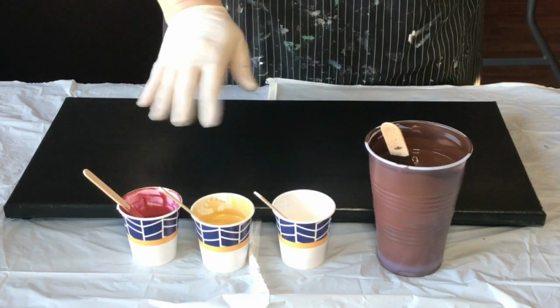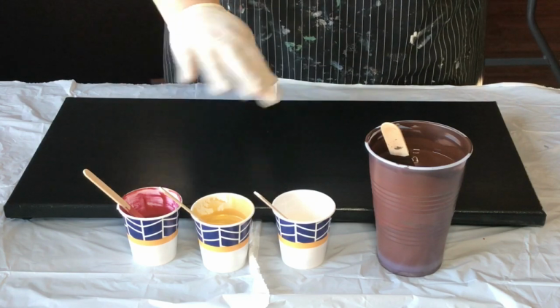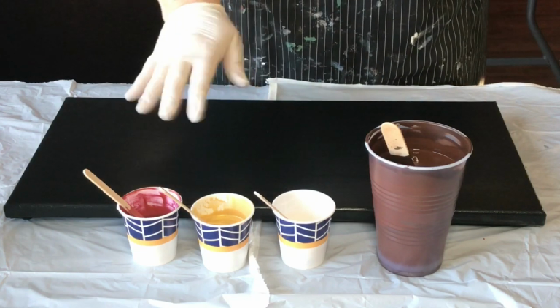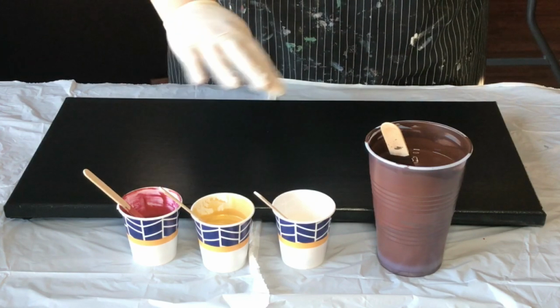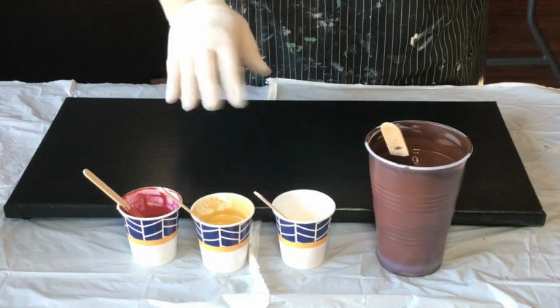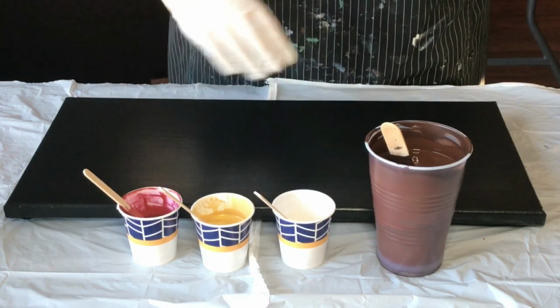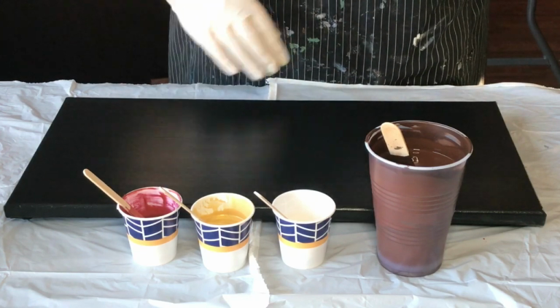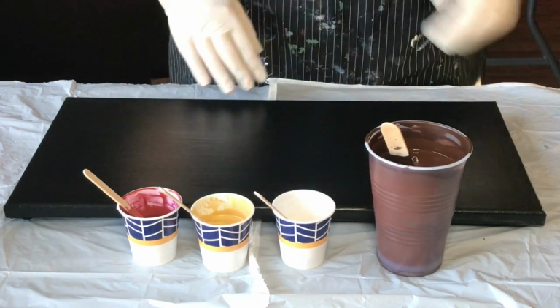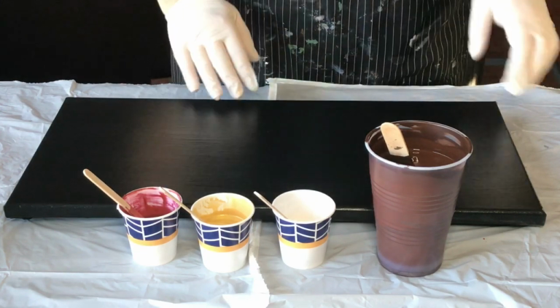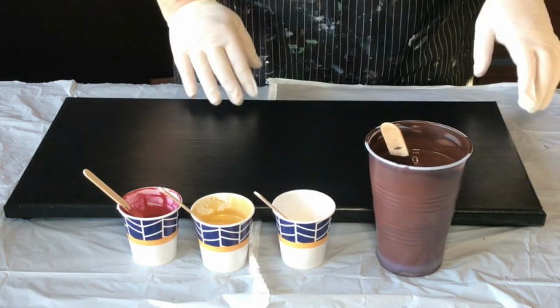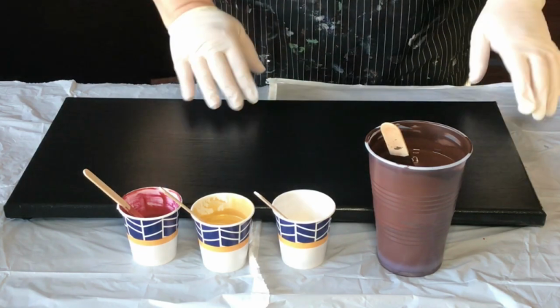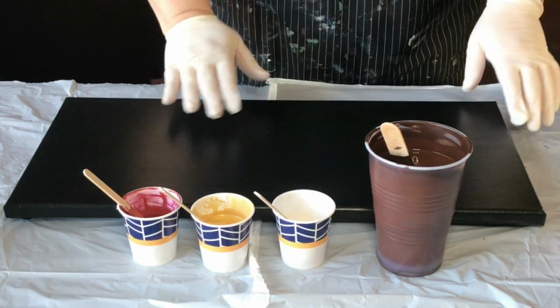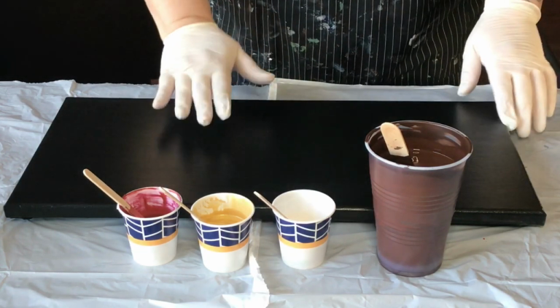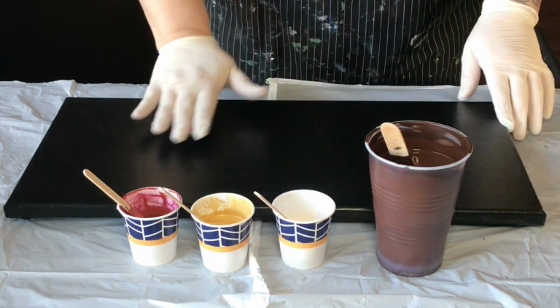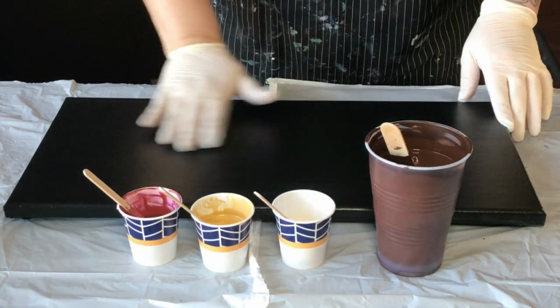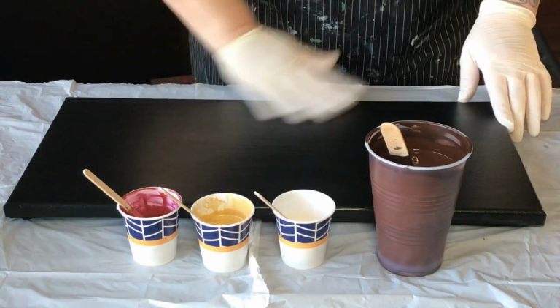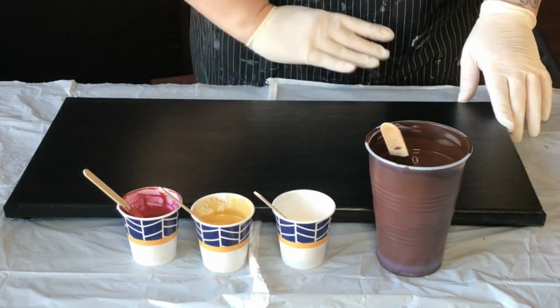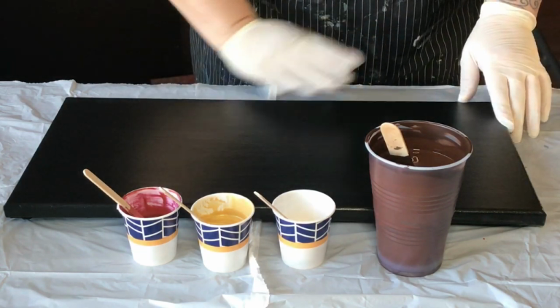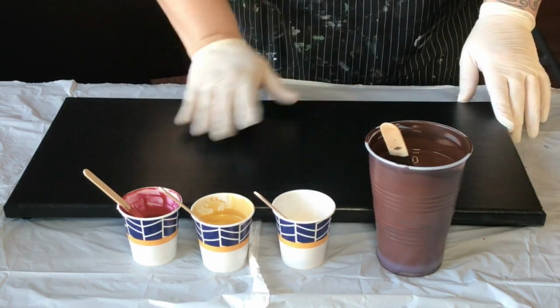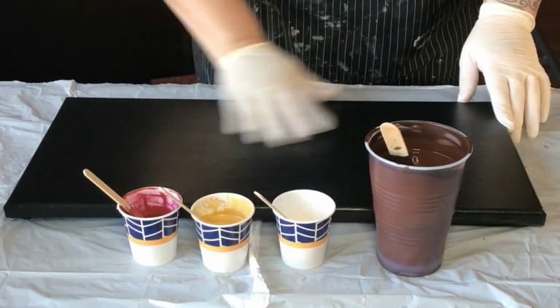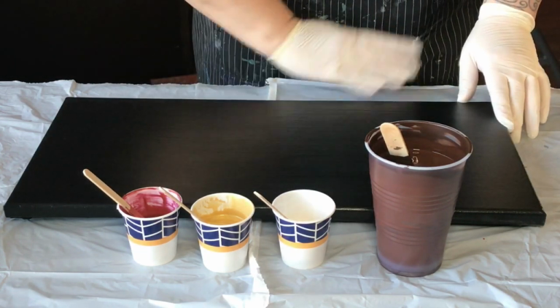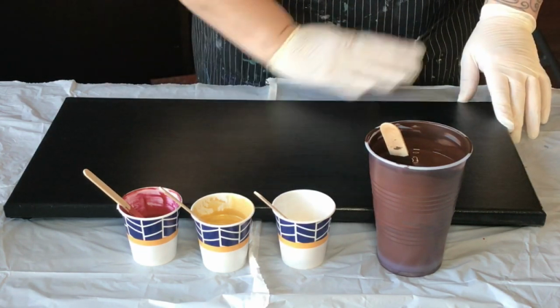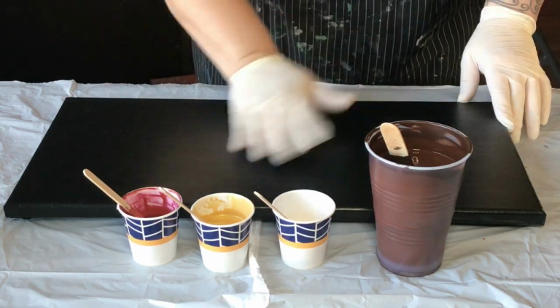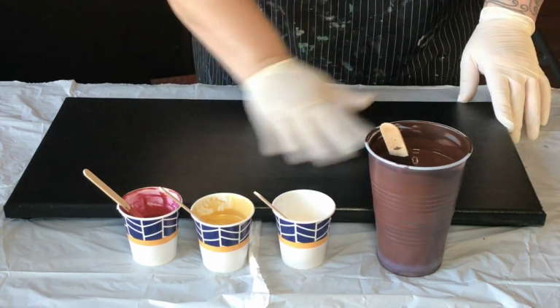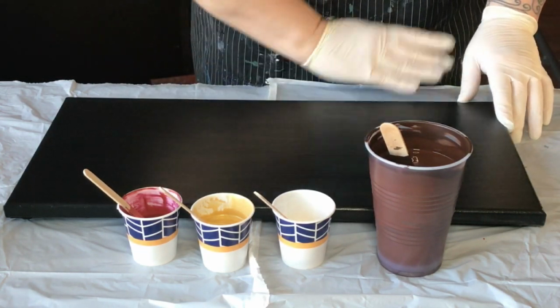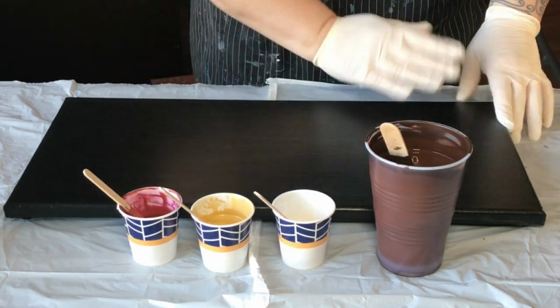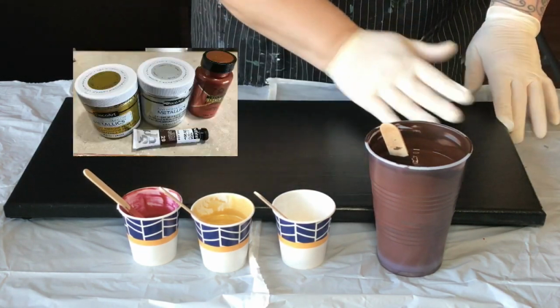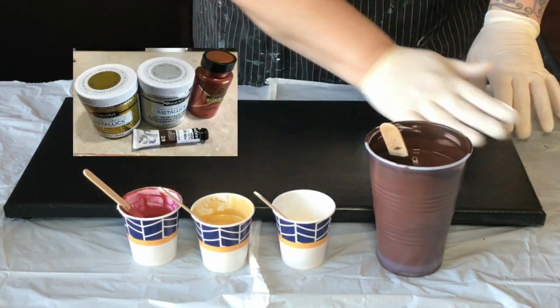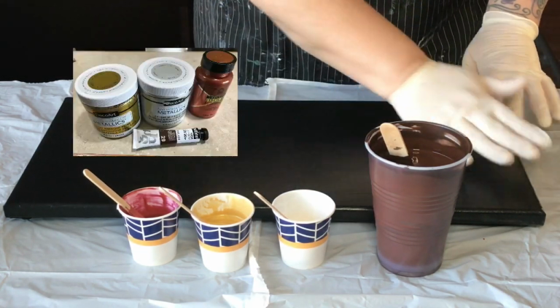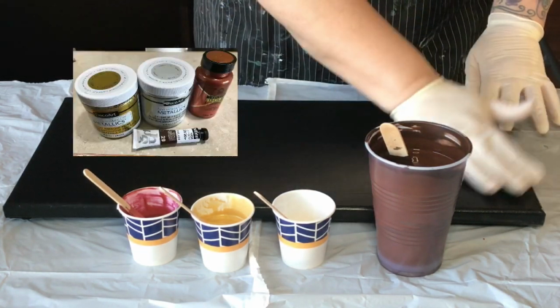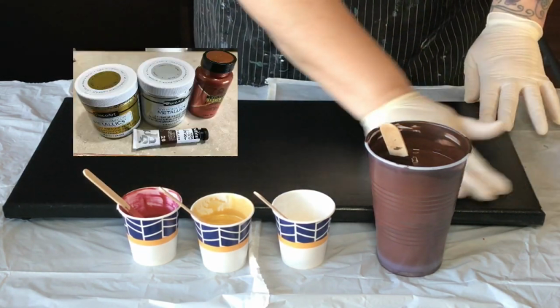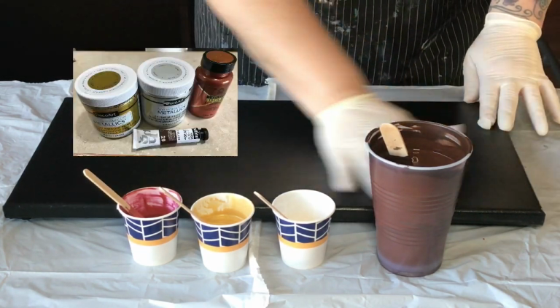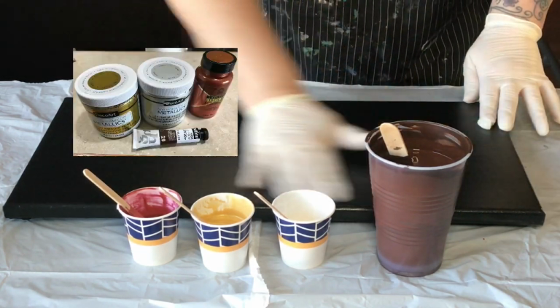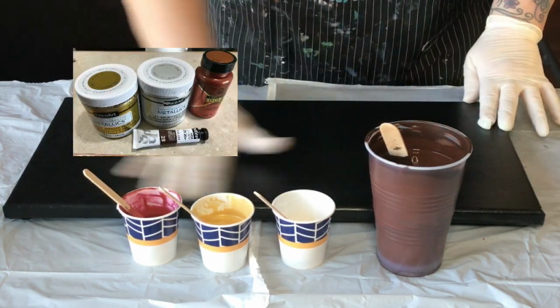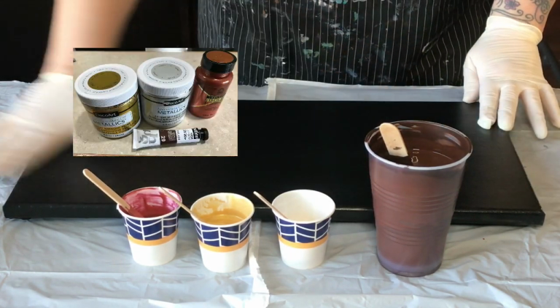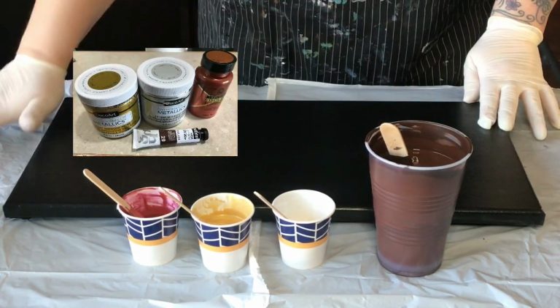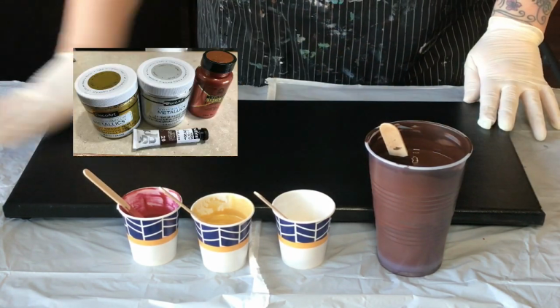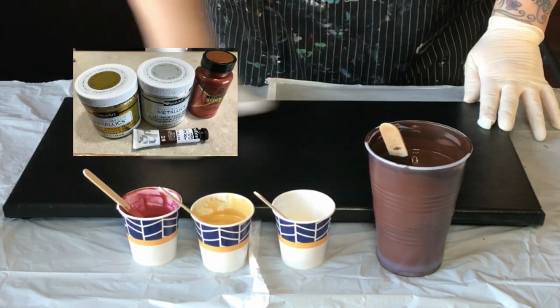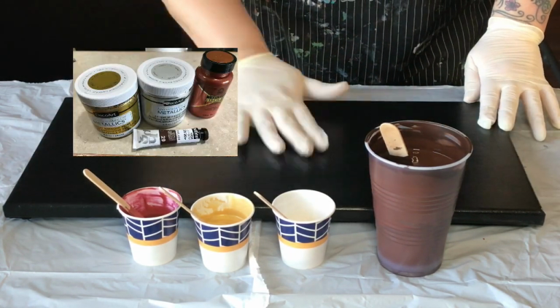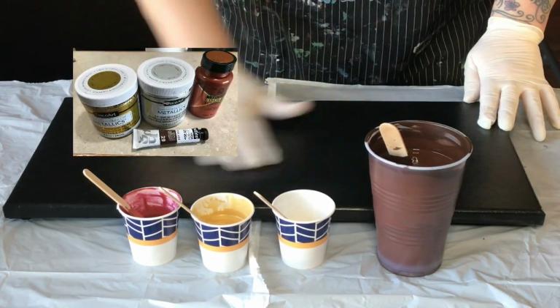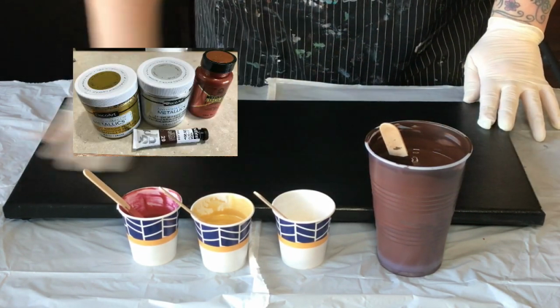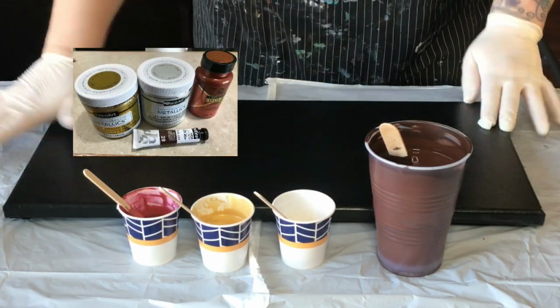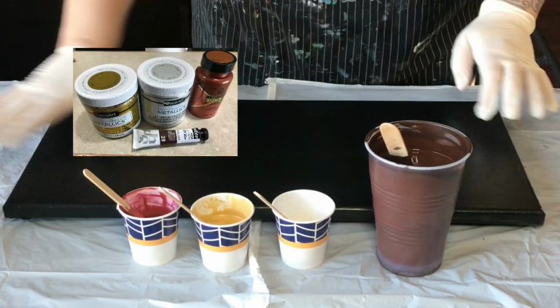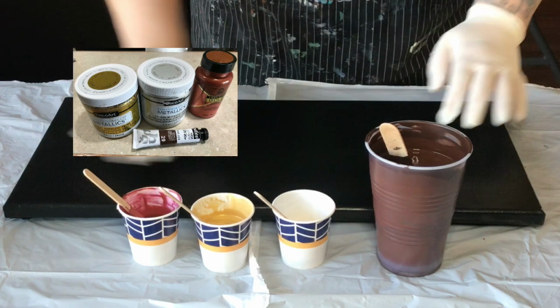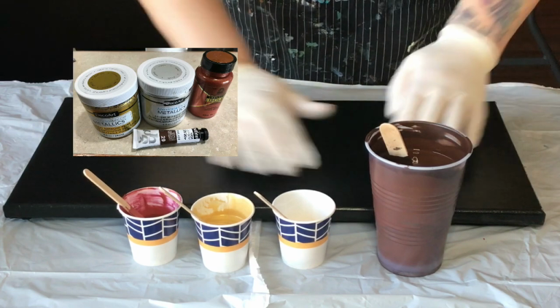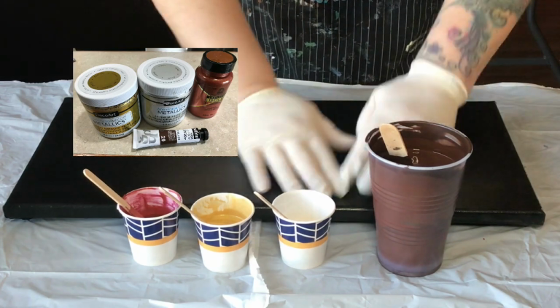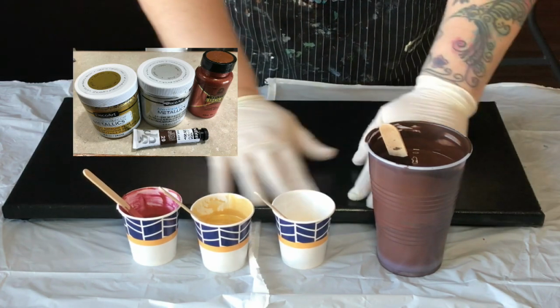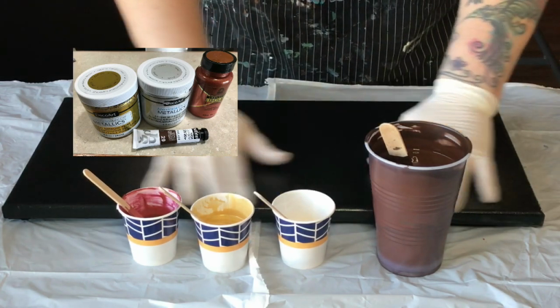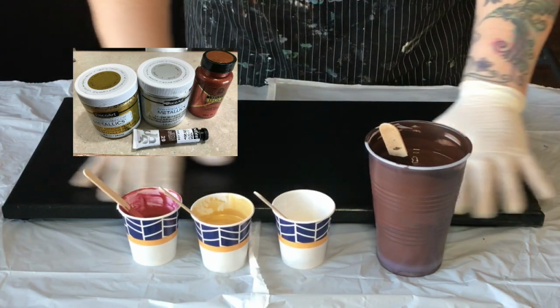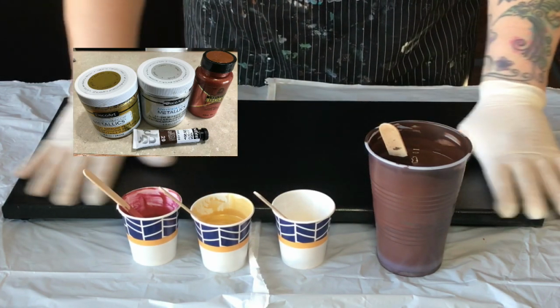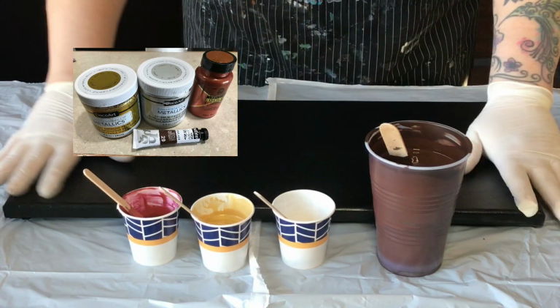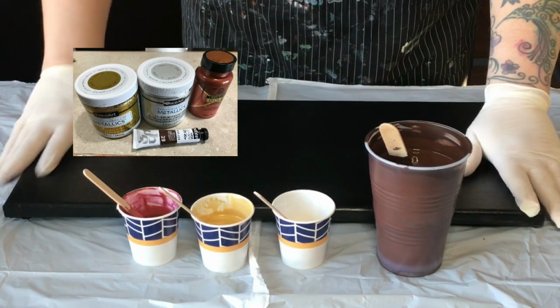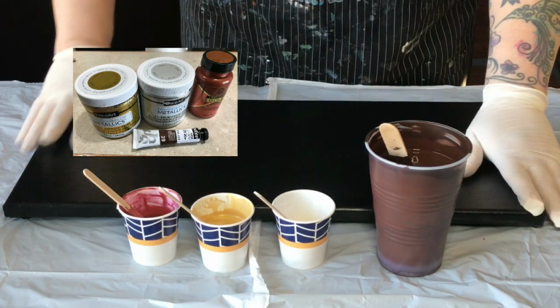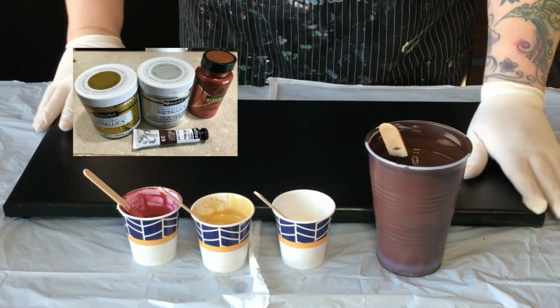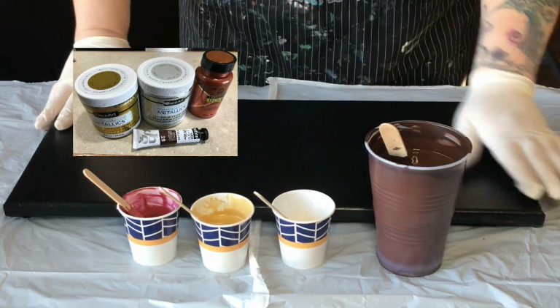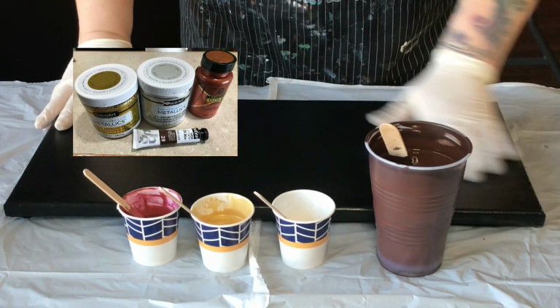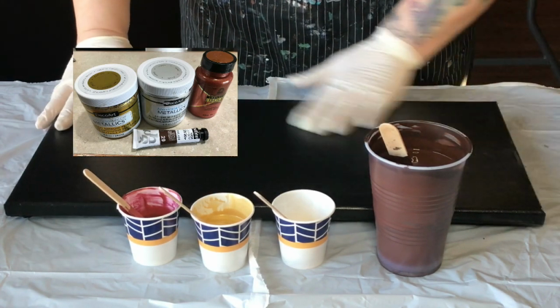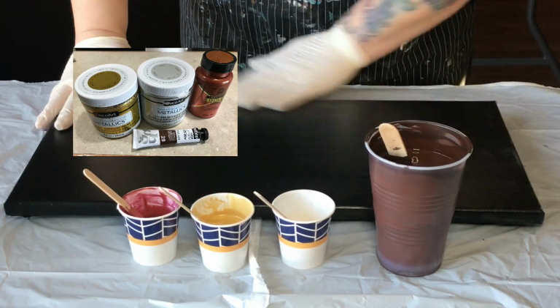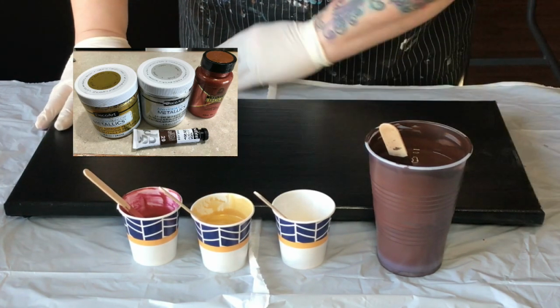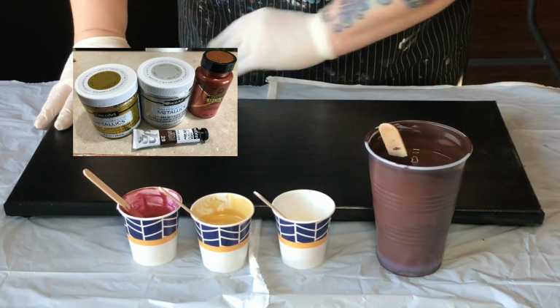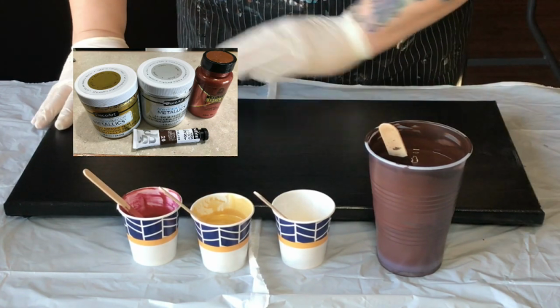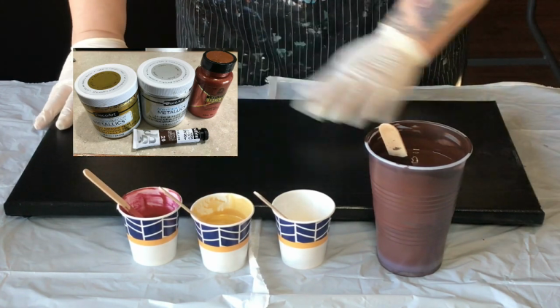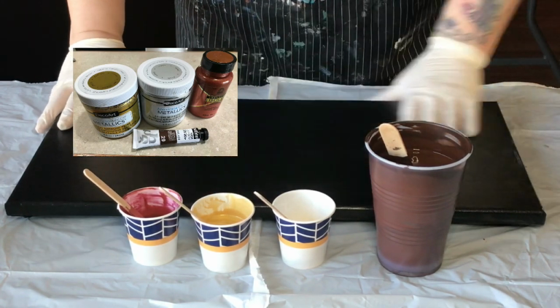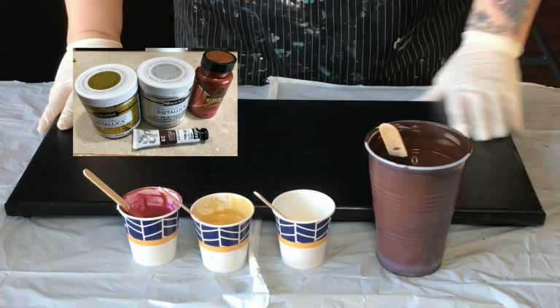Hi, how are you today? I am going to do a Dutch pour on this repurposed canvas.